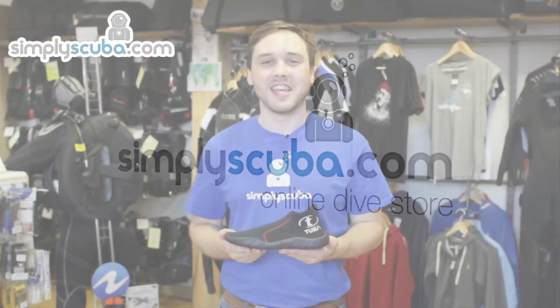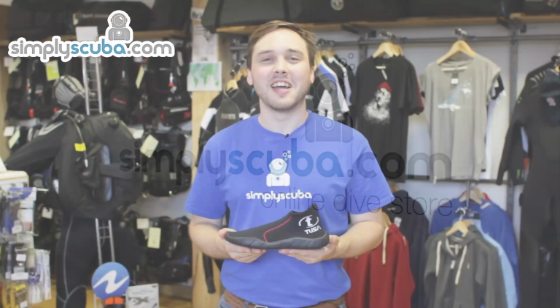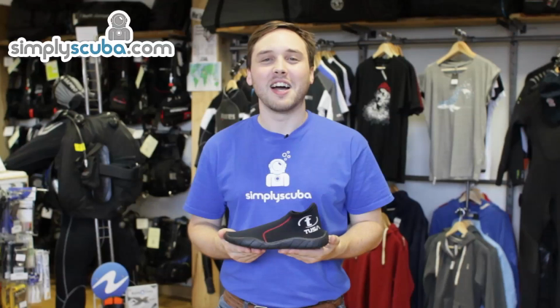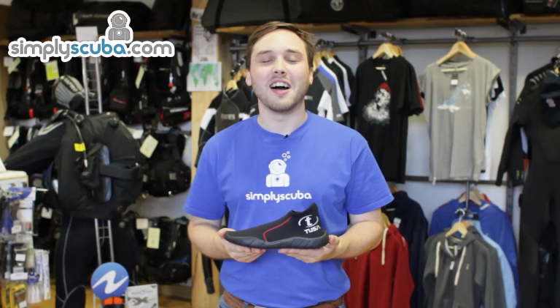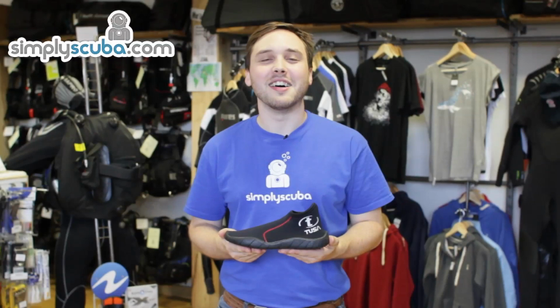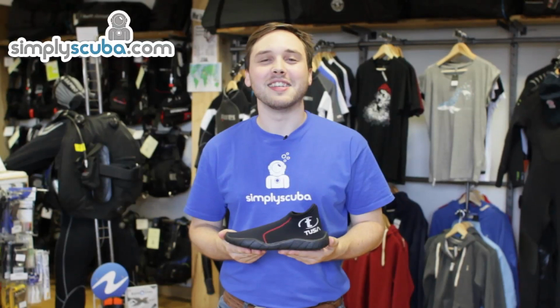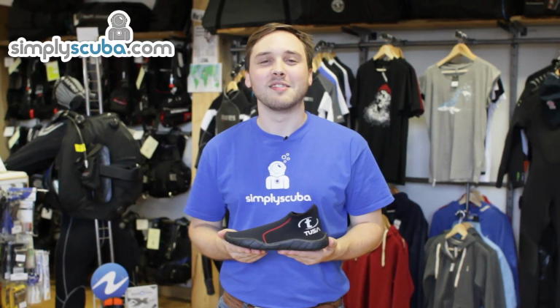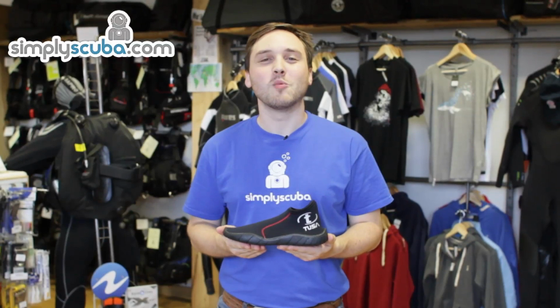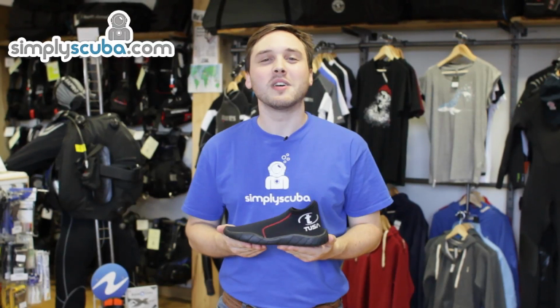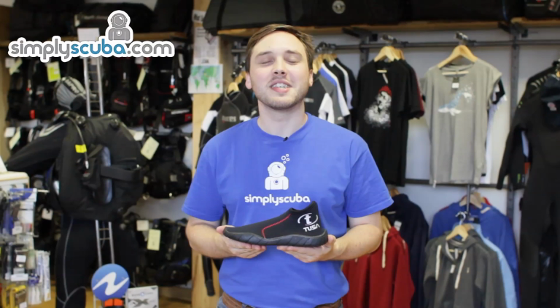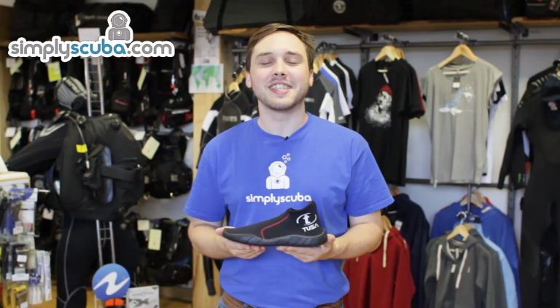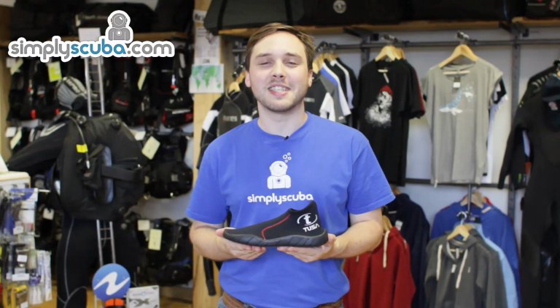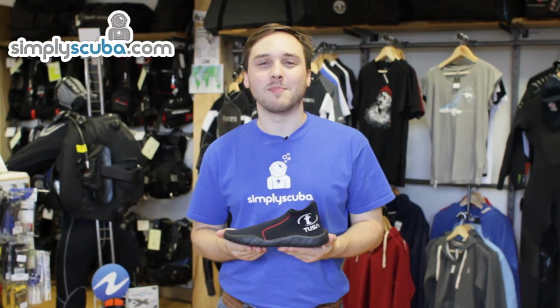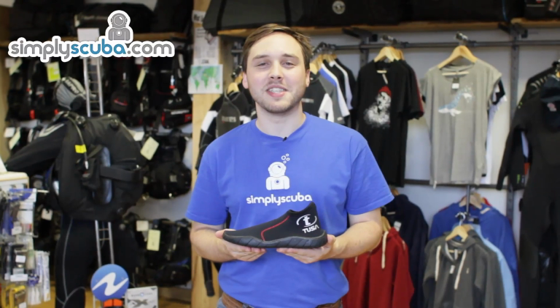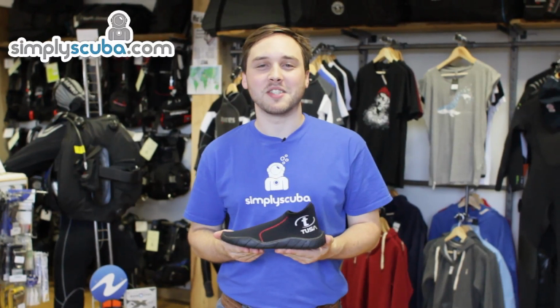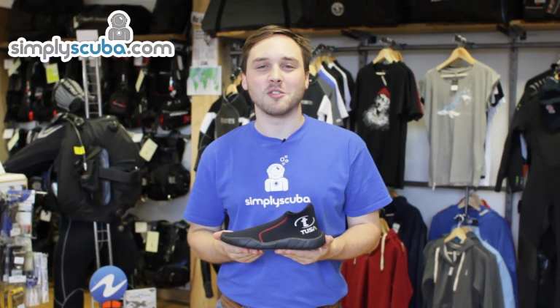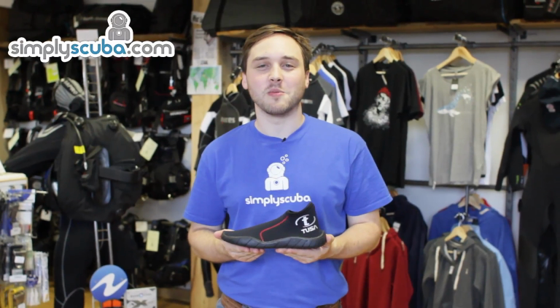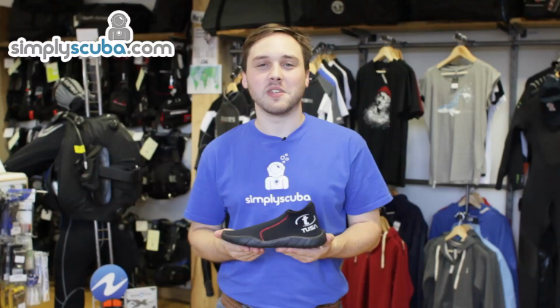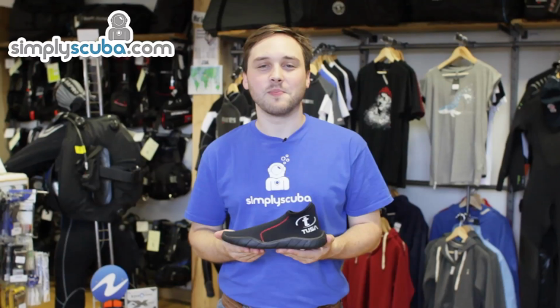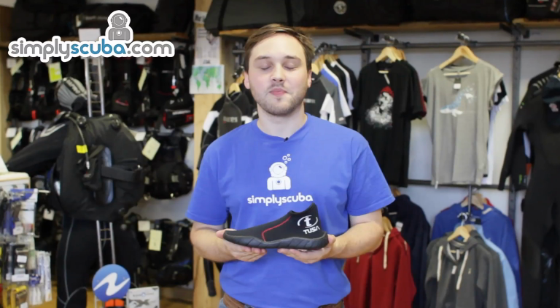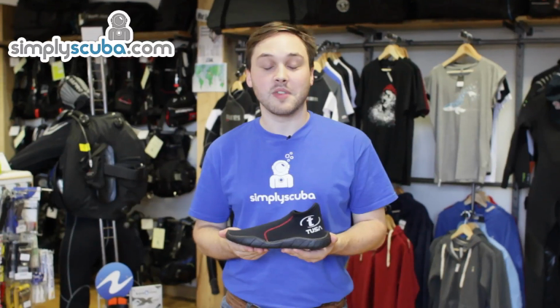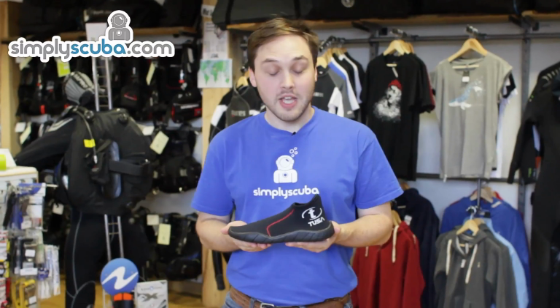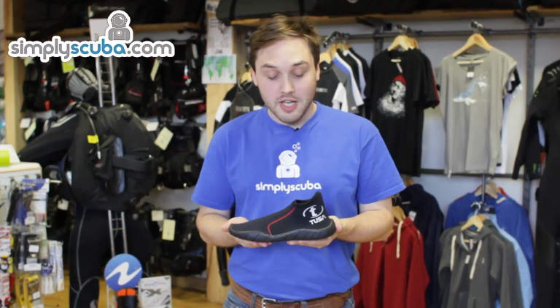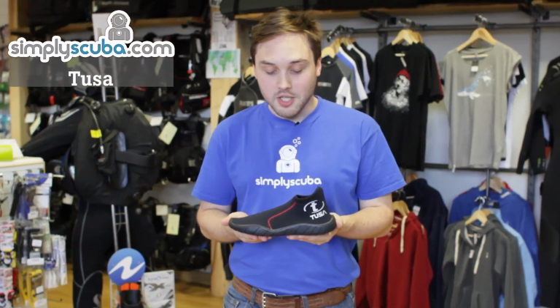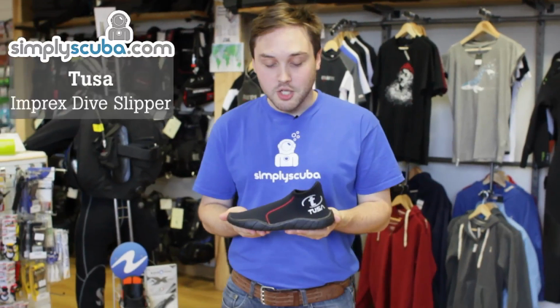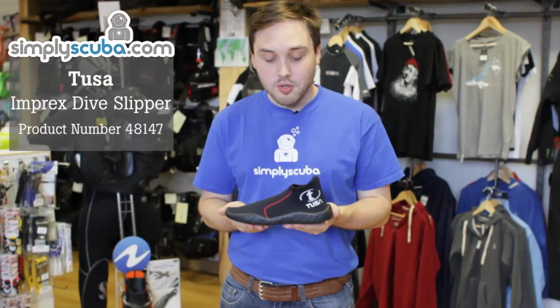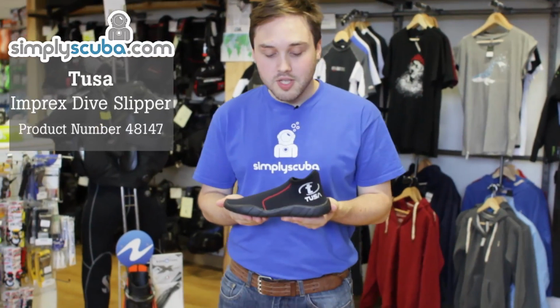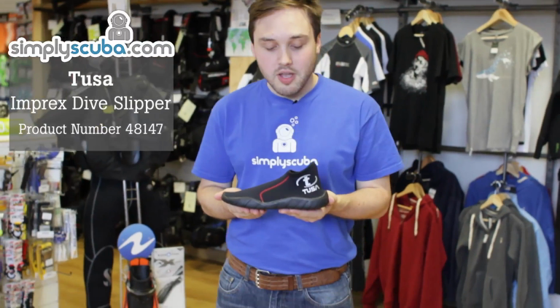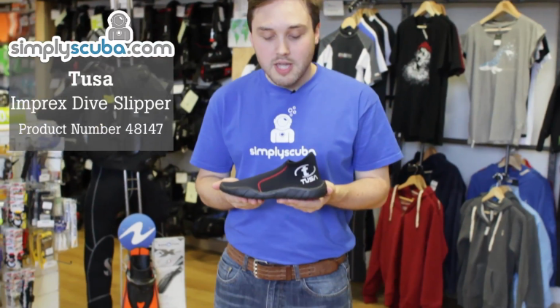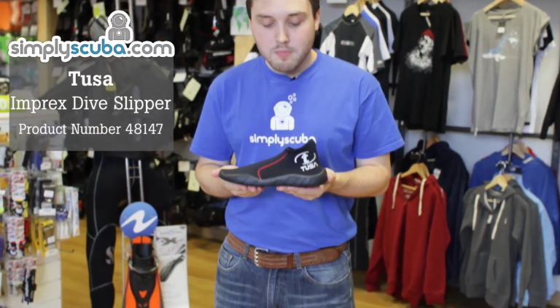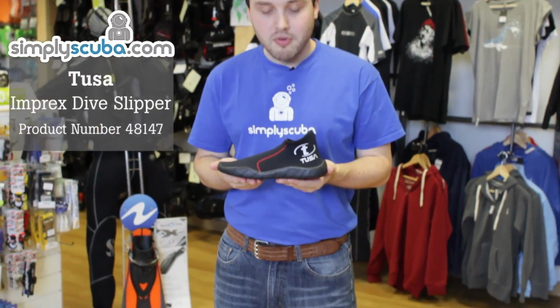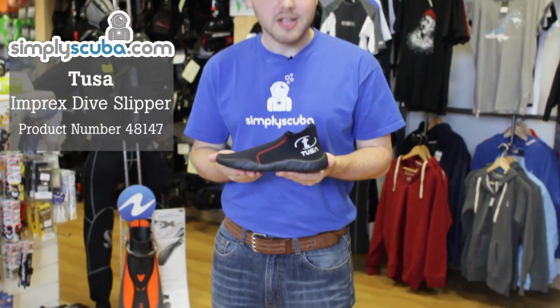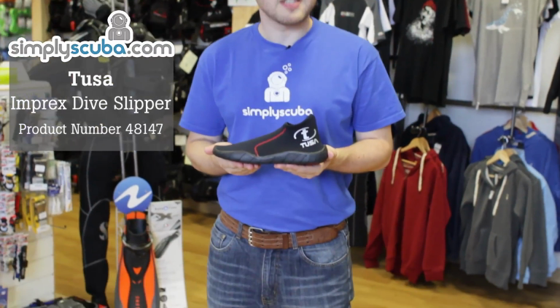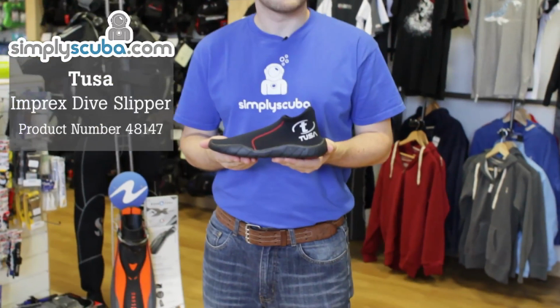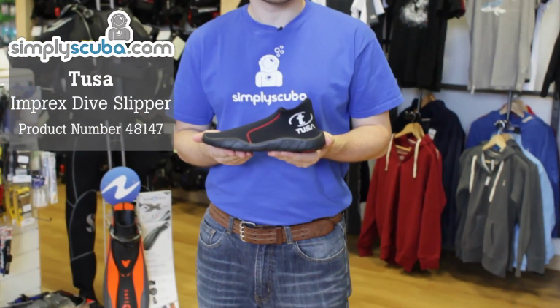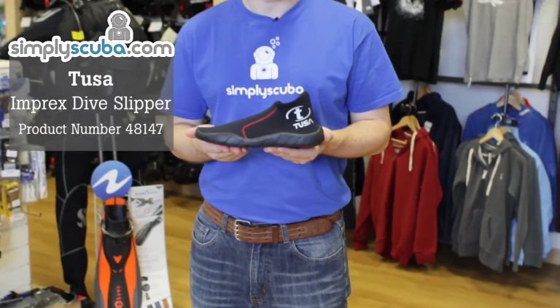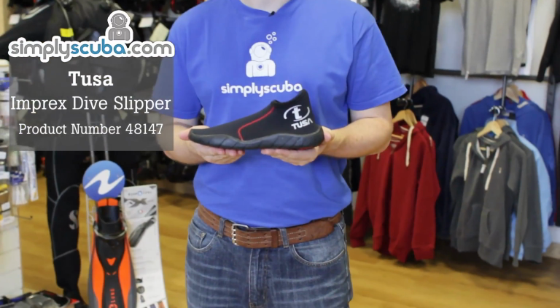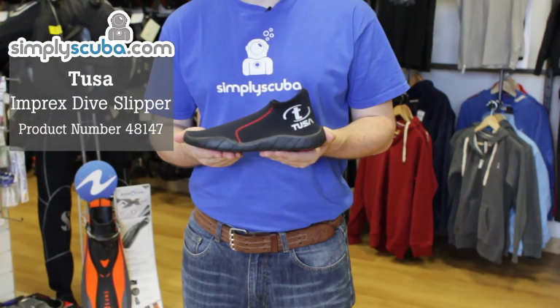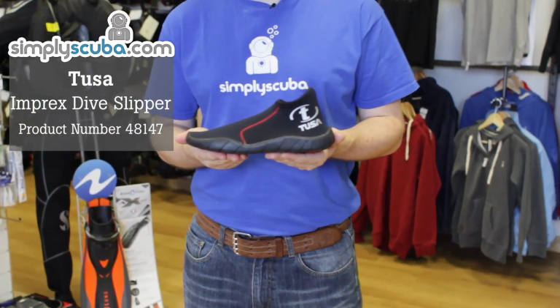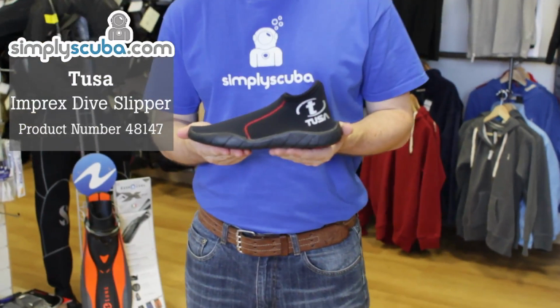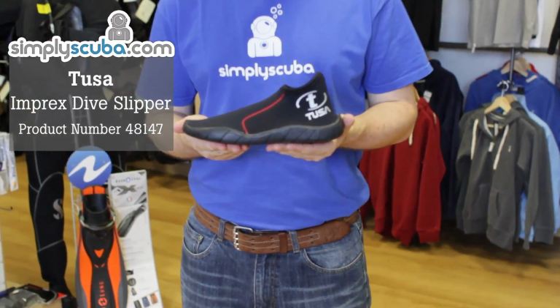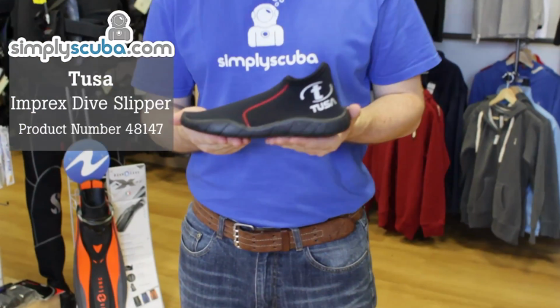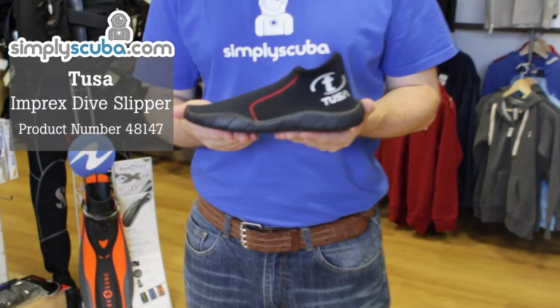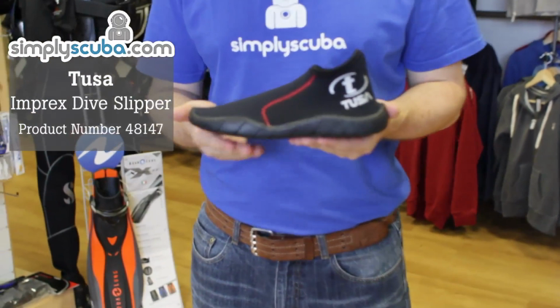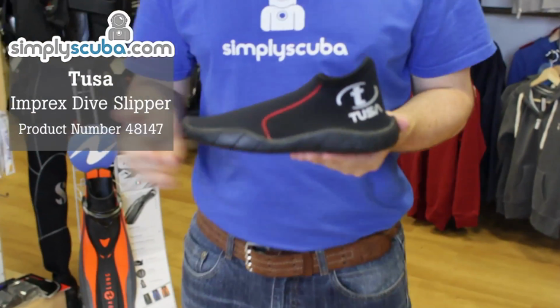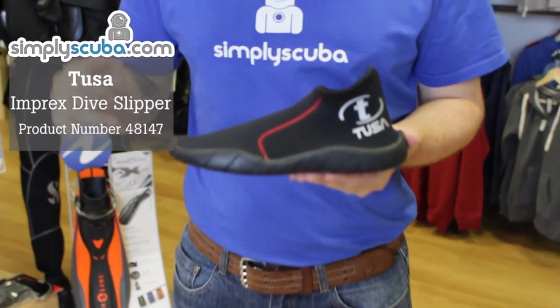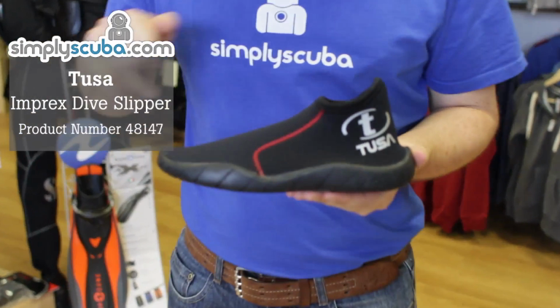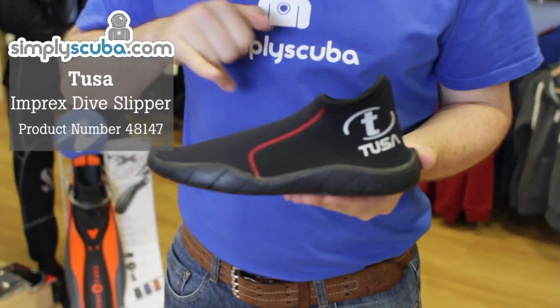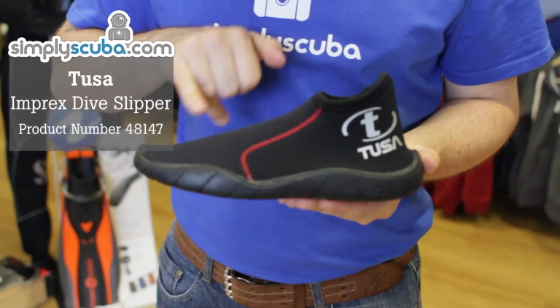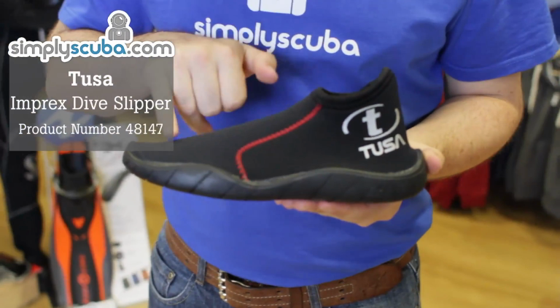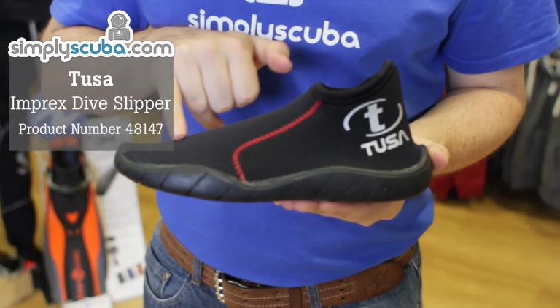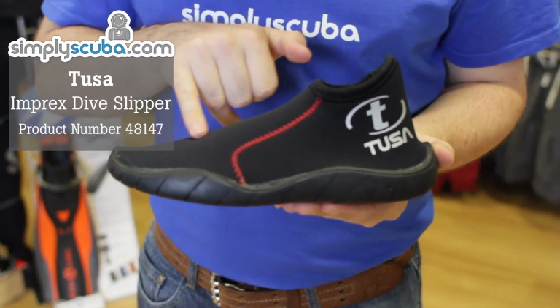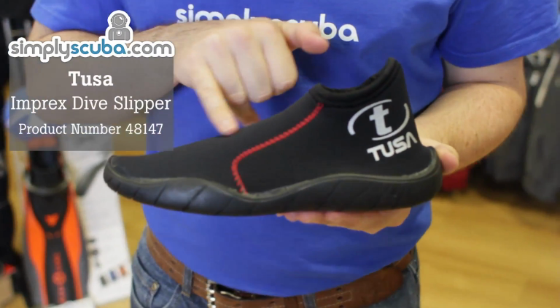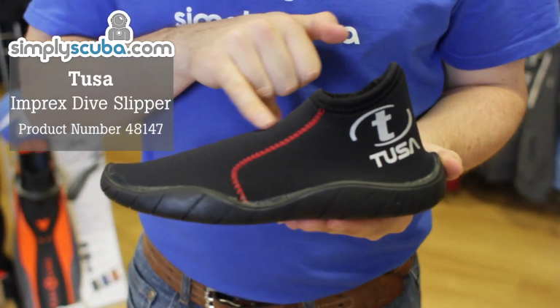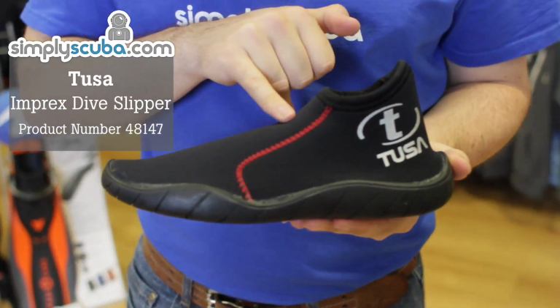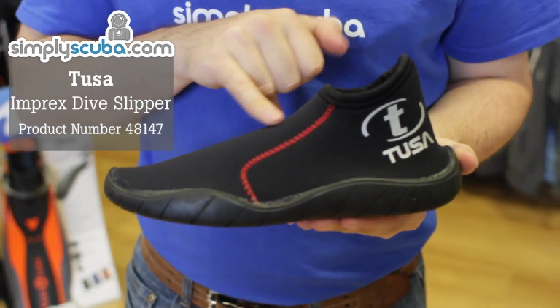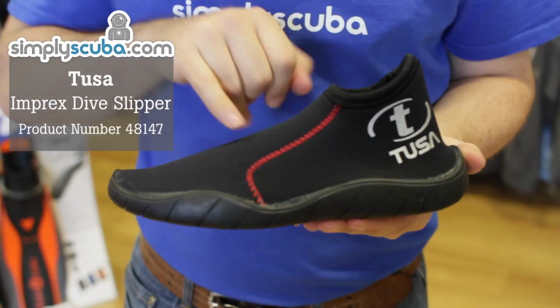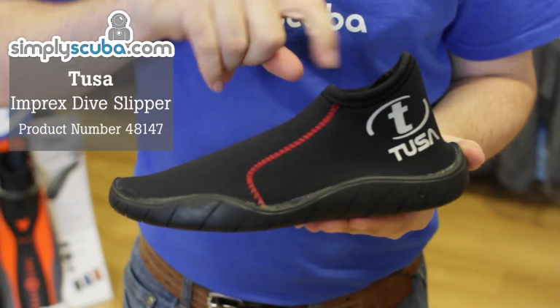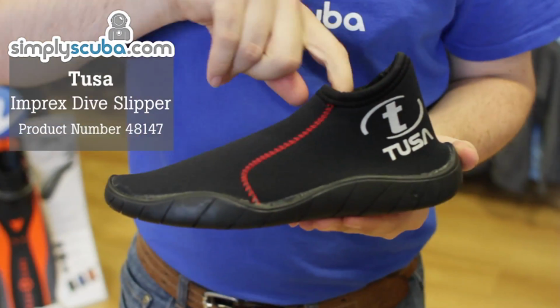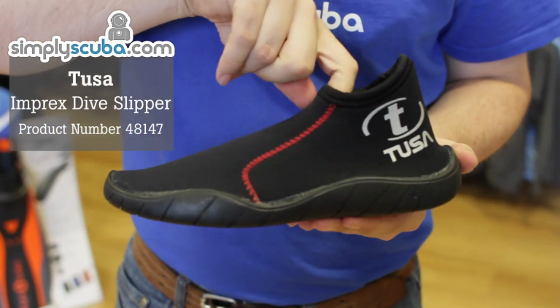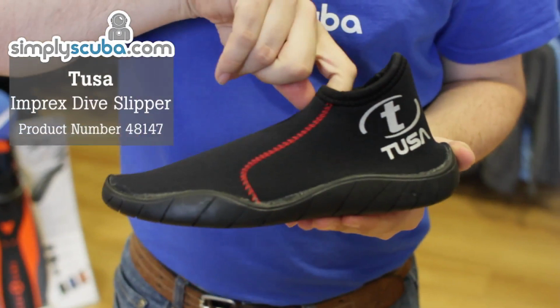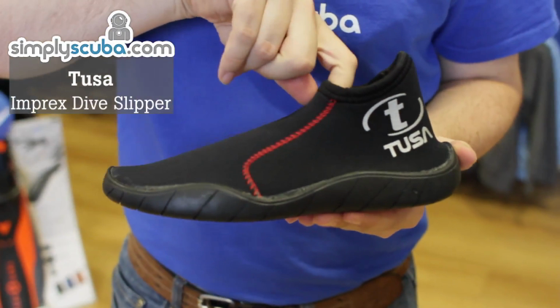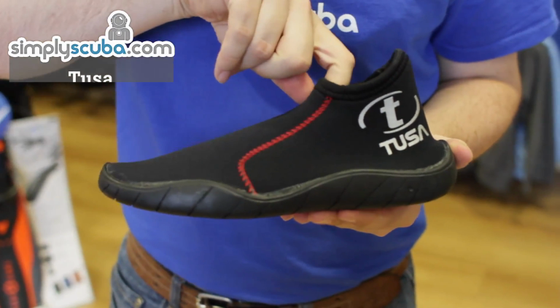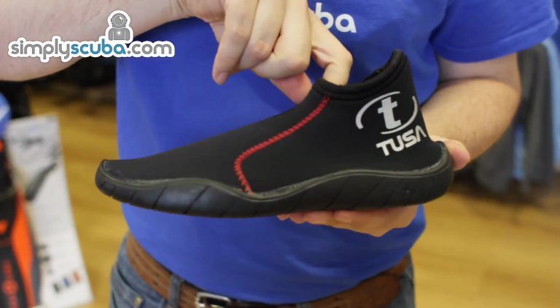Hi, welcome to Simply Scuba. The Tusa Imprex Dive Slipper, made out of three millimeters of neoprene.